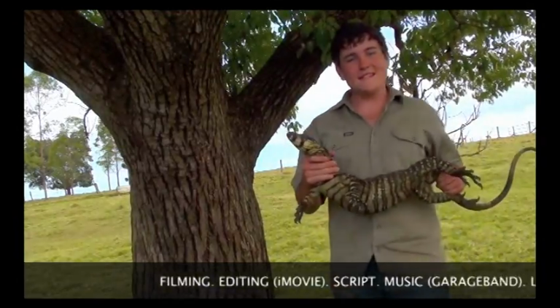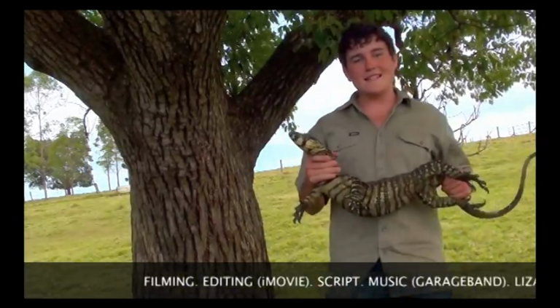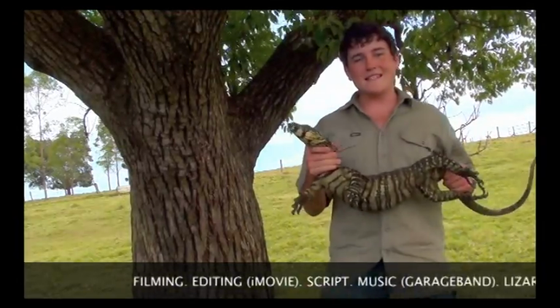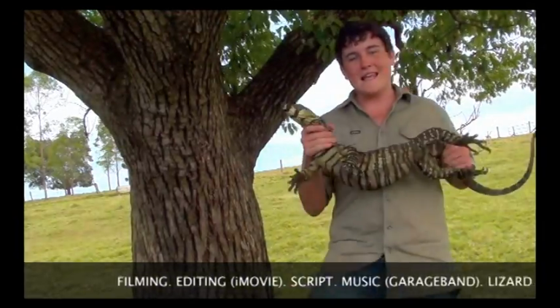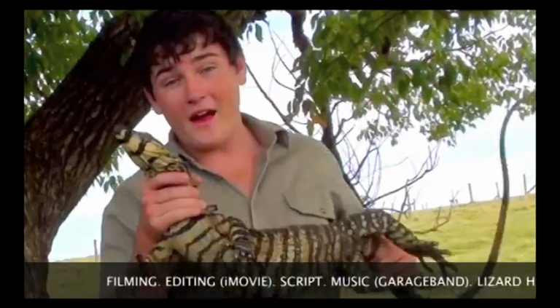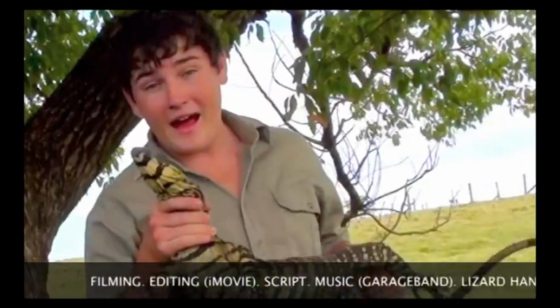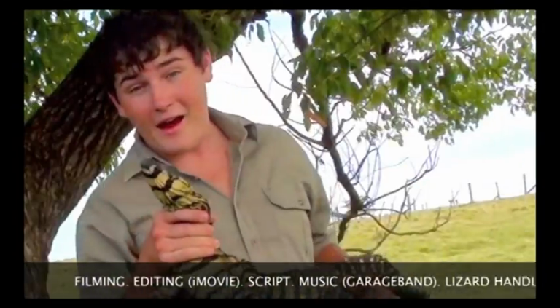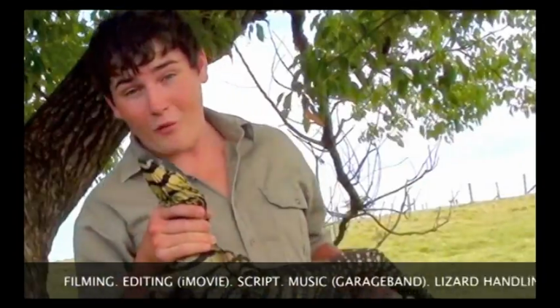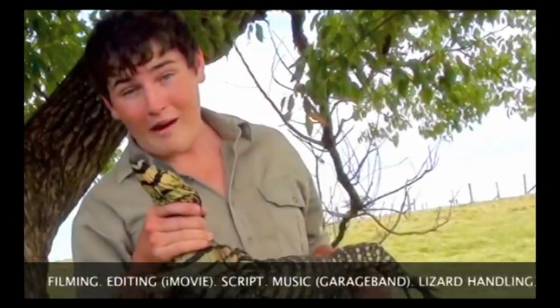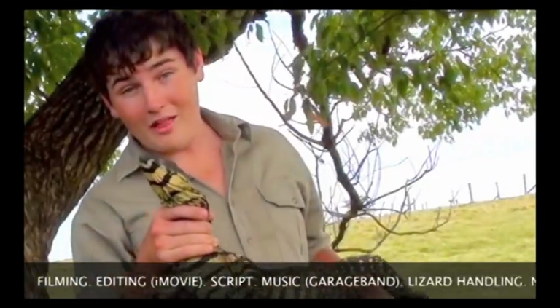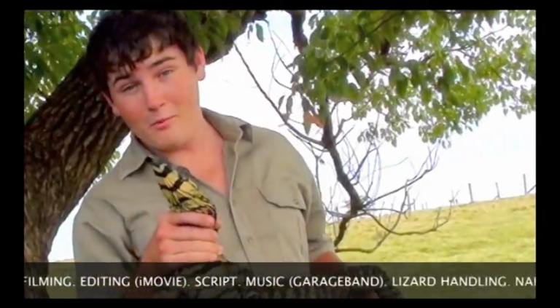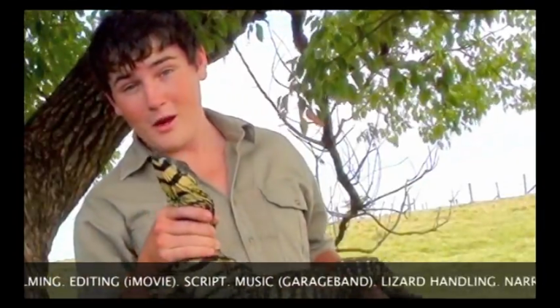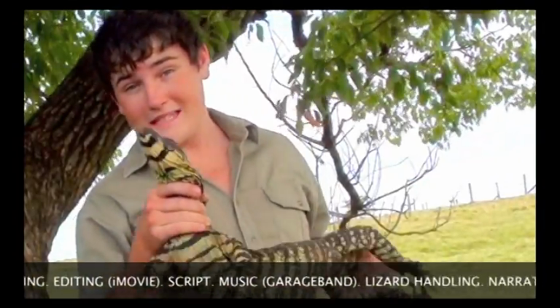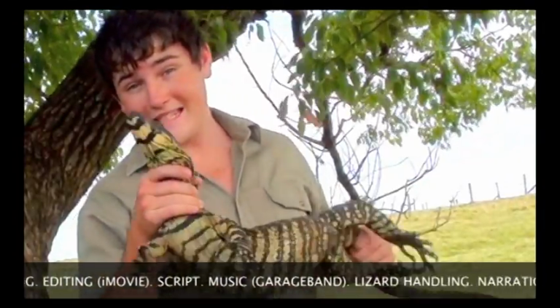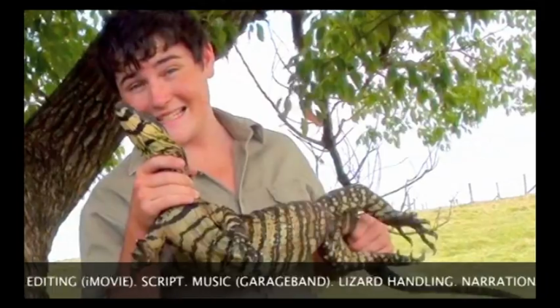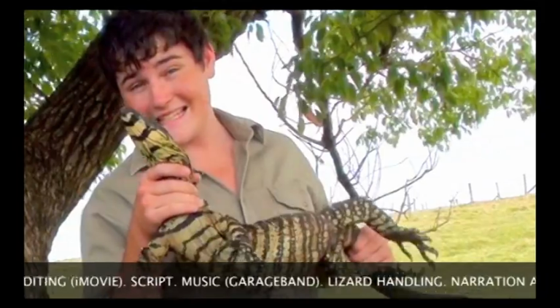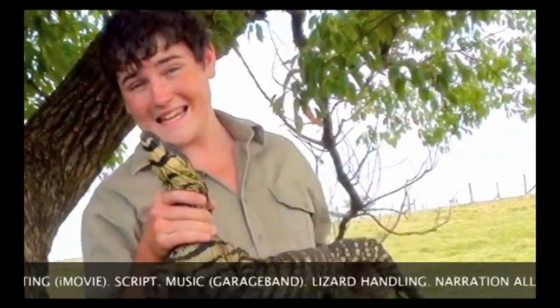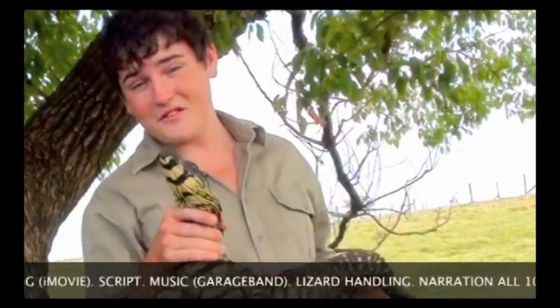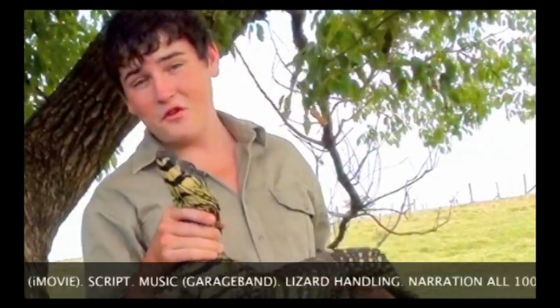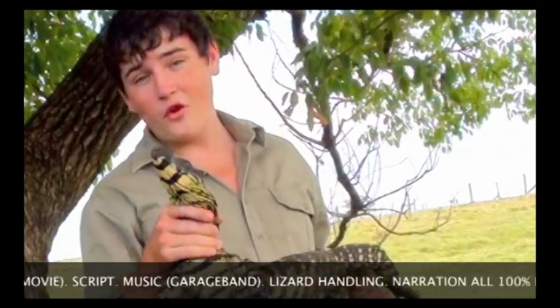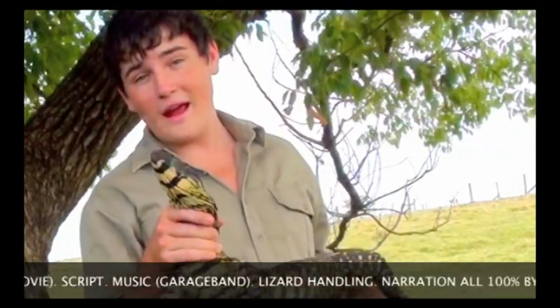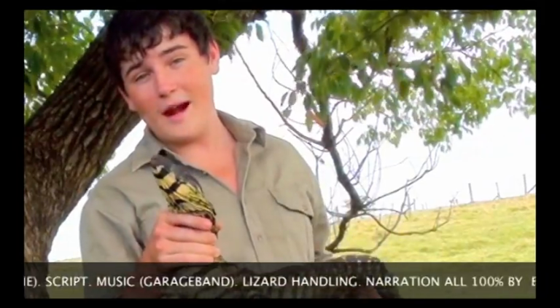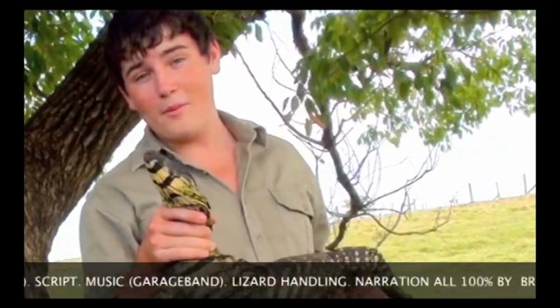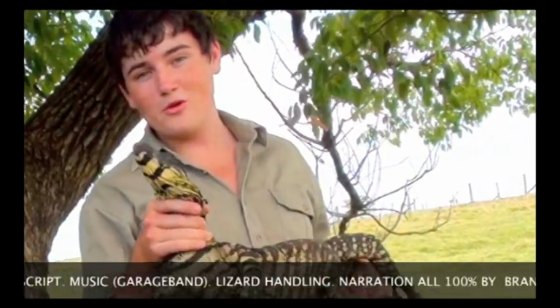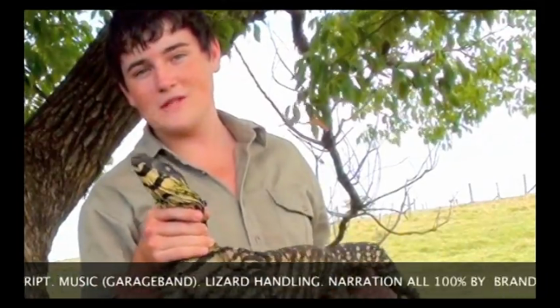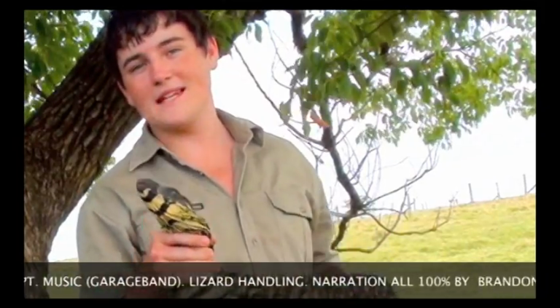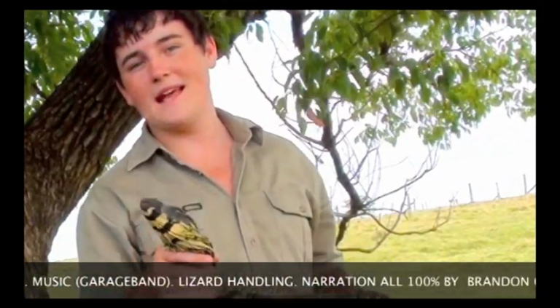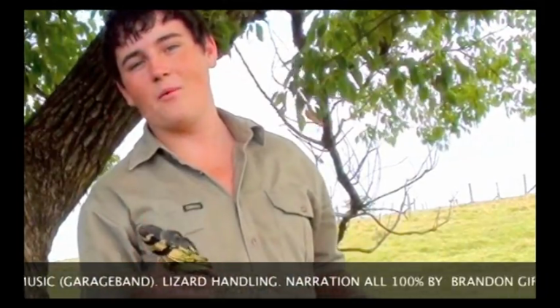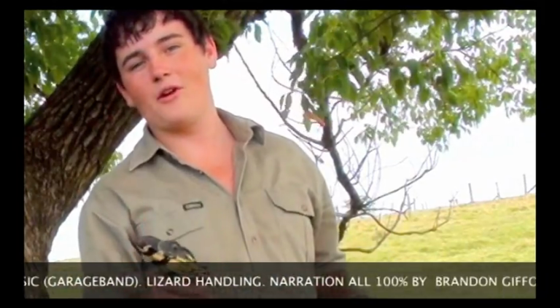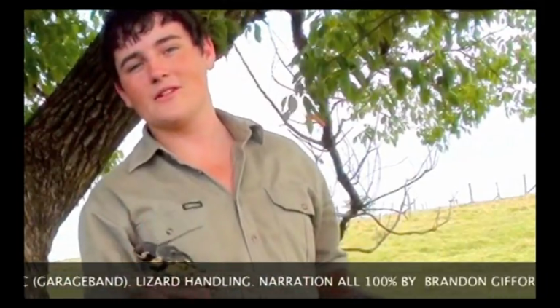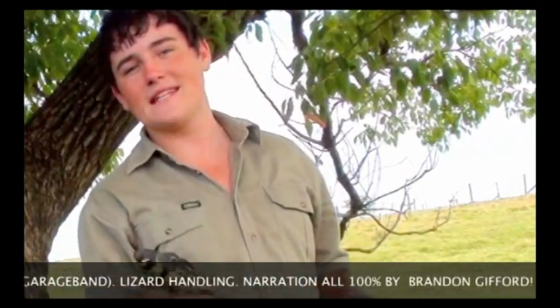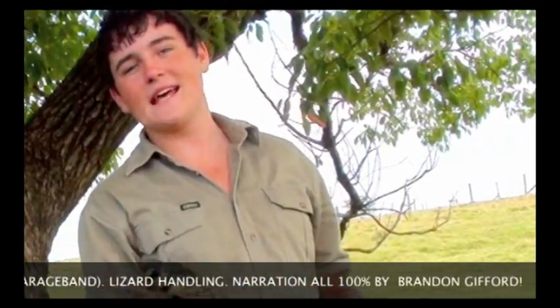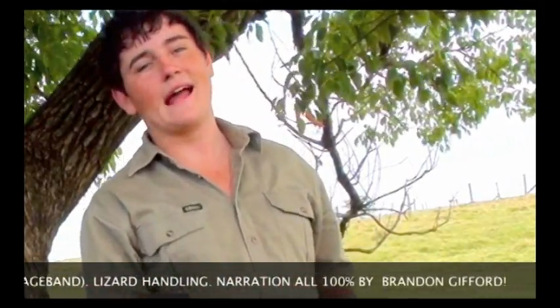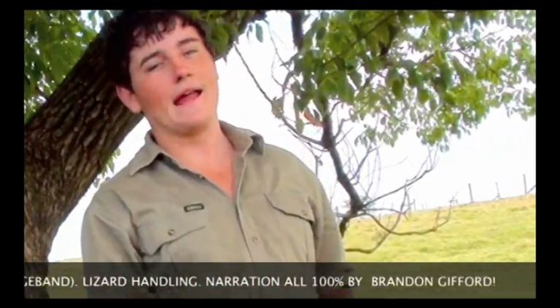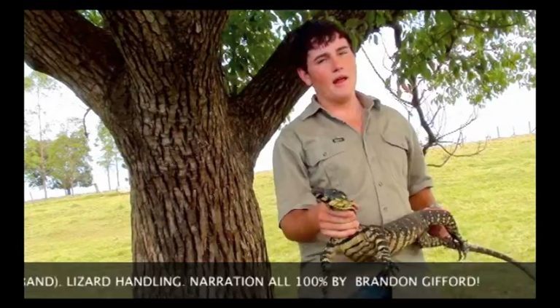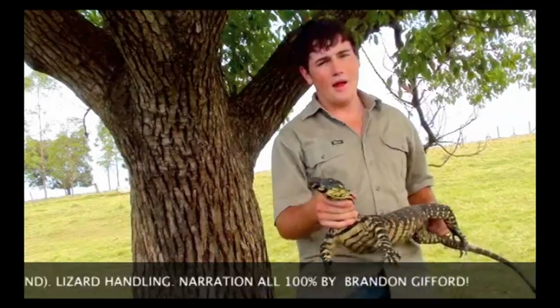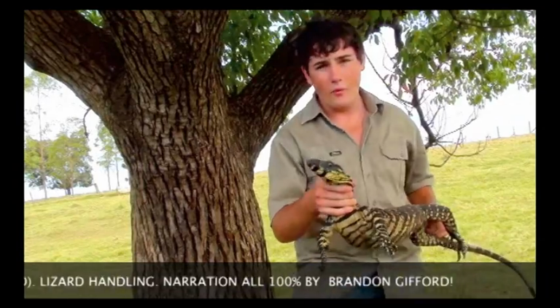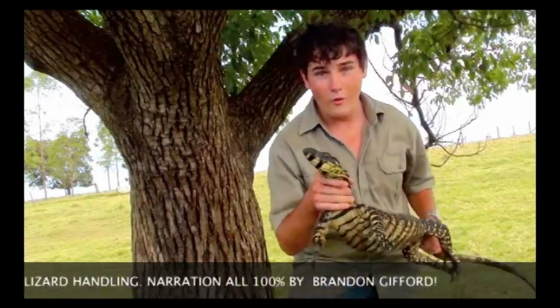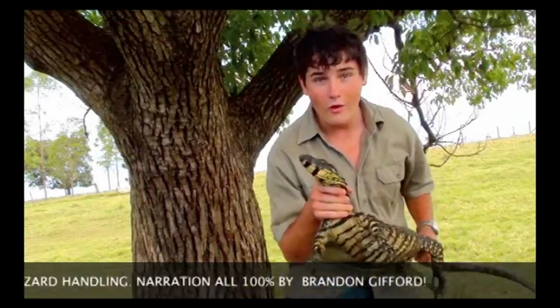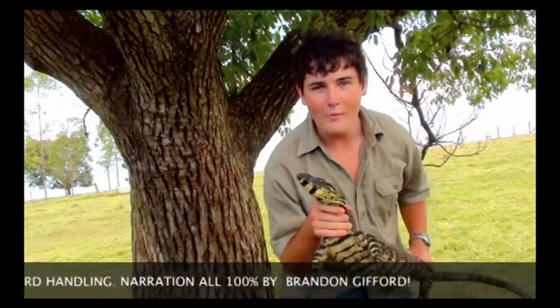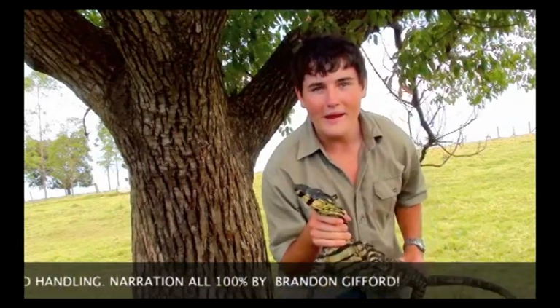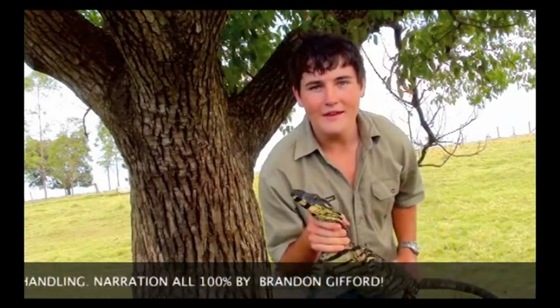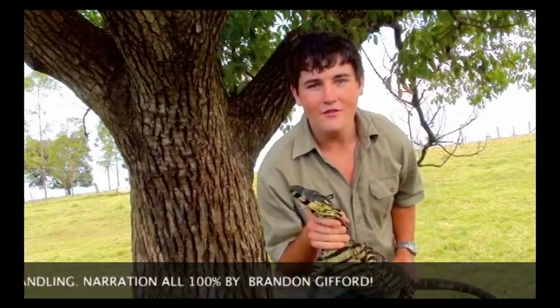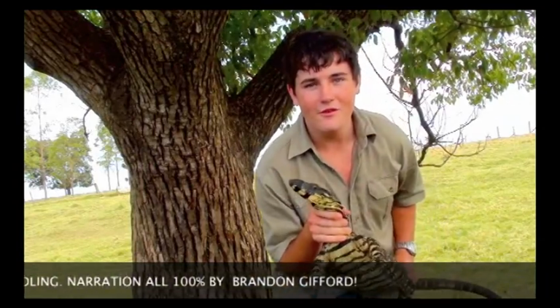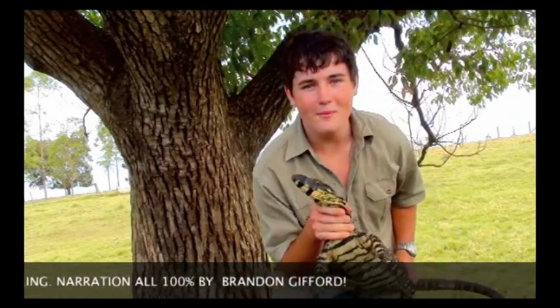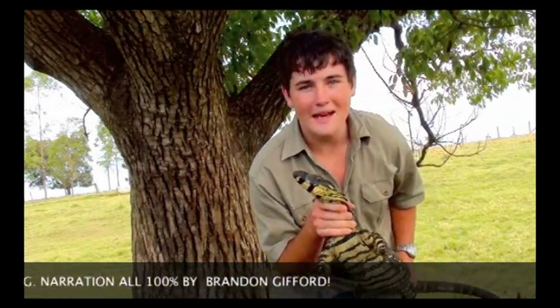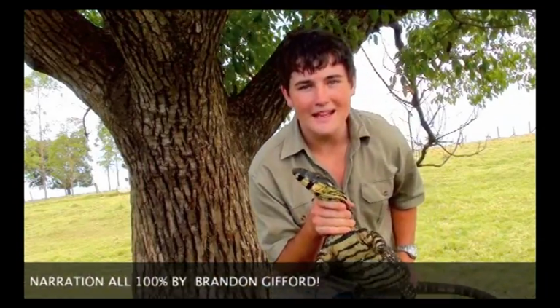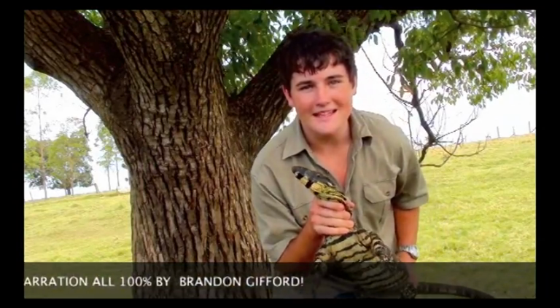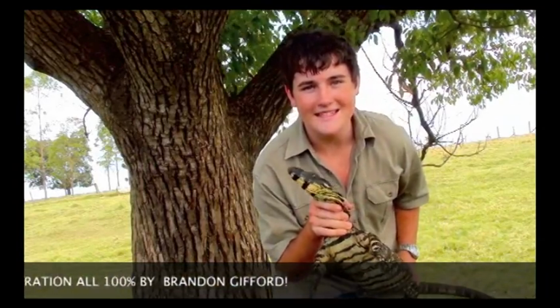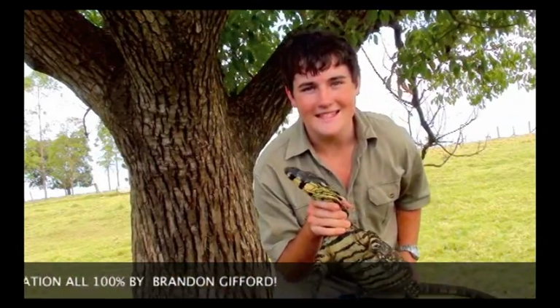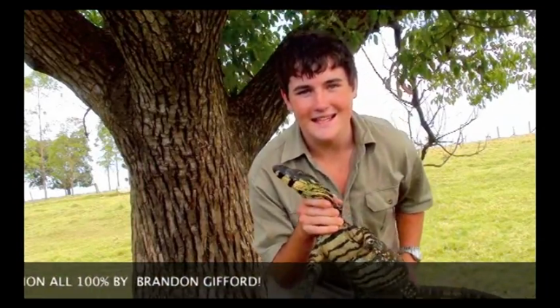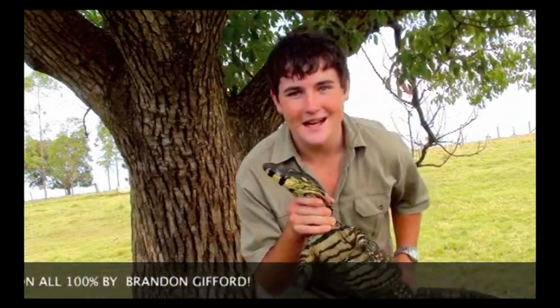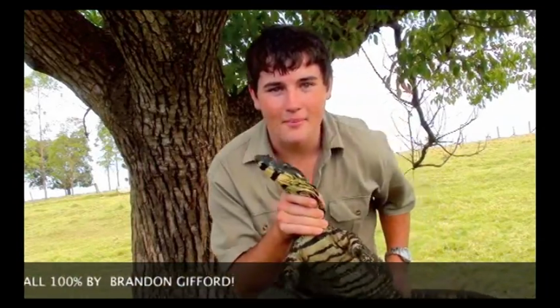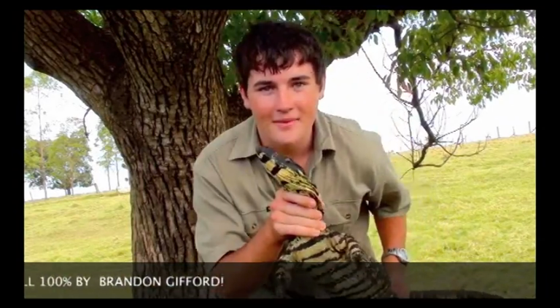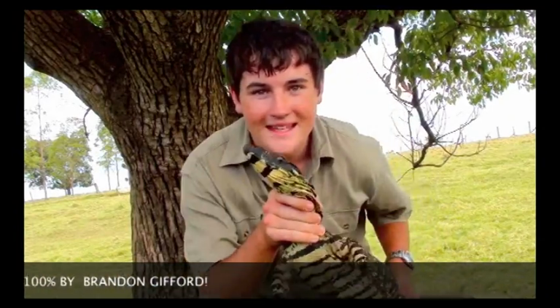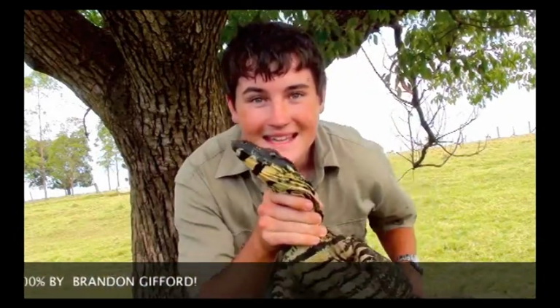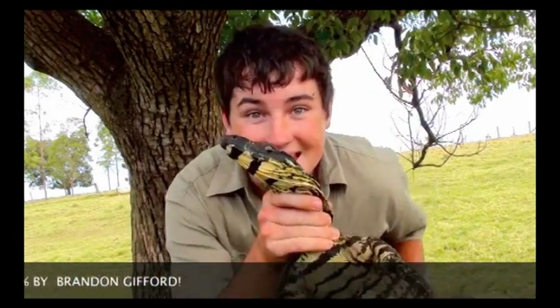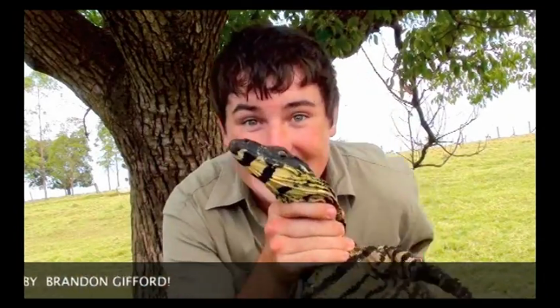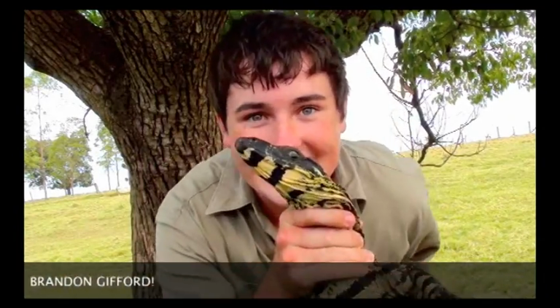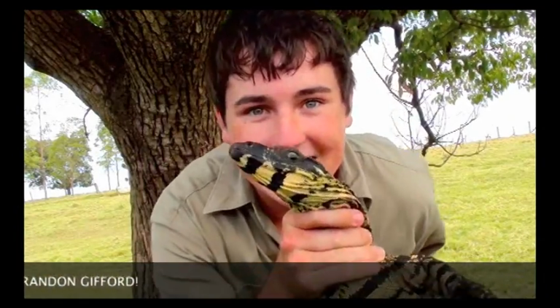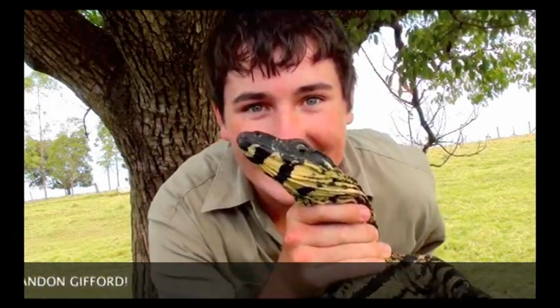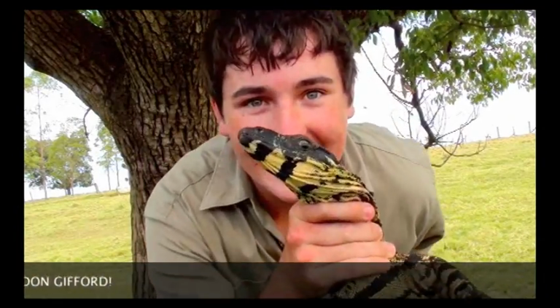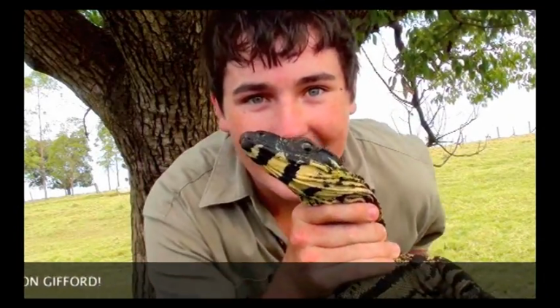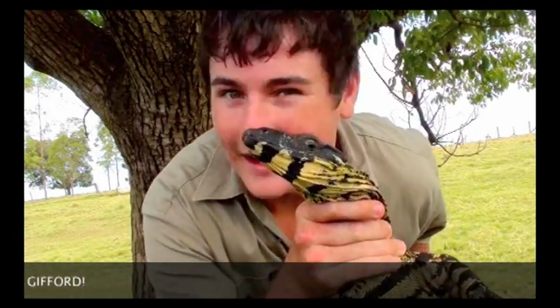Lizards are one of the most successful animals in our world today, and will be for many years to come. See you later.